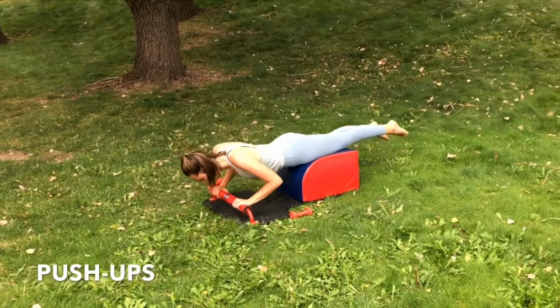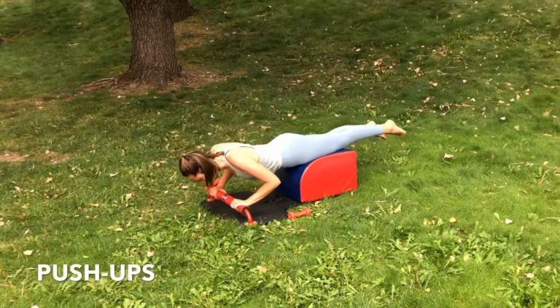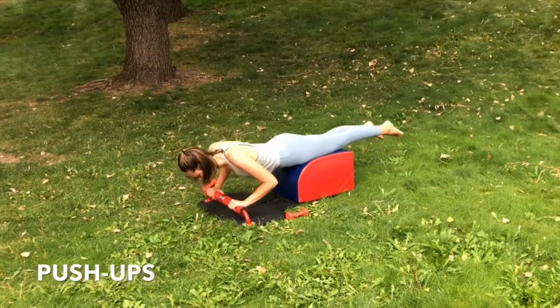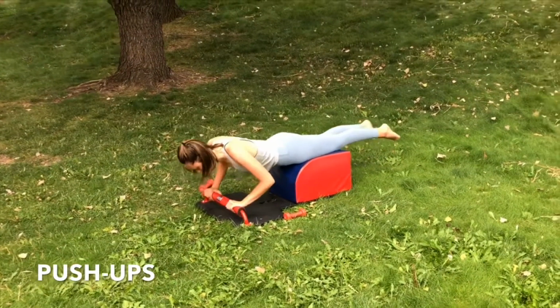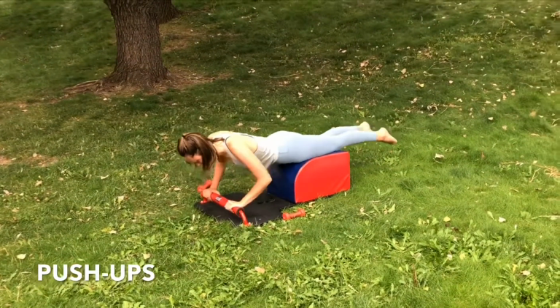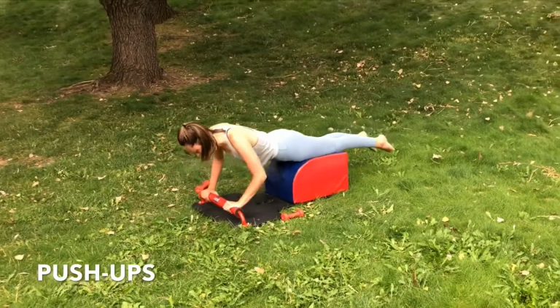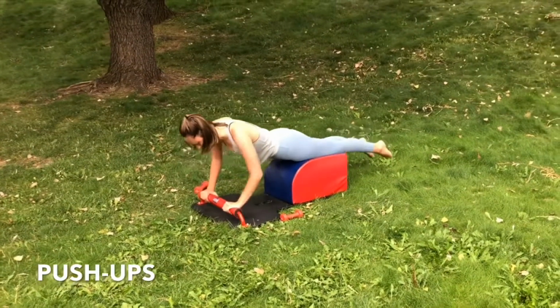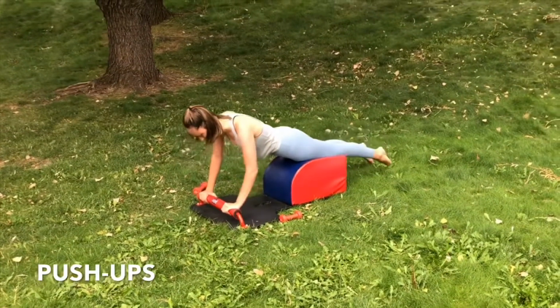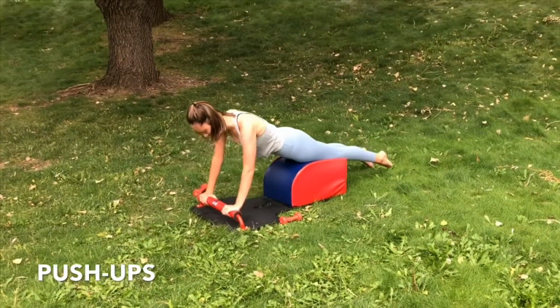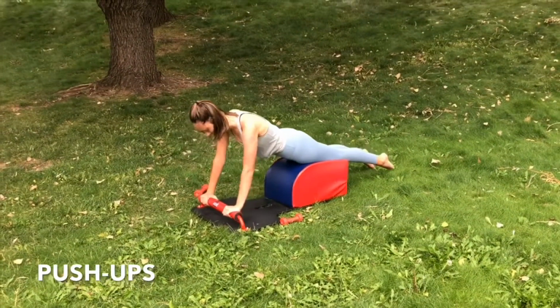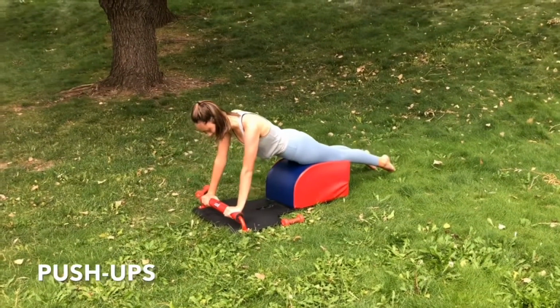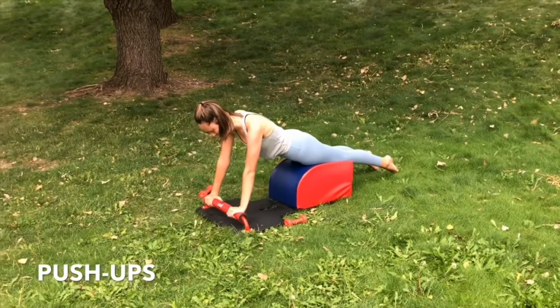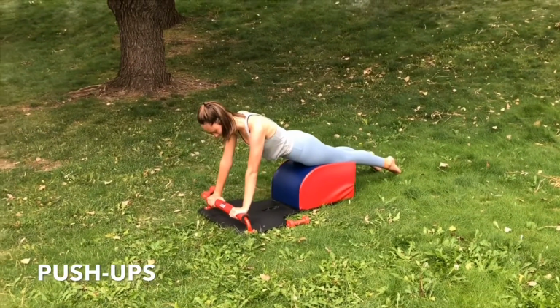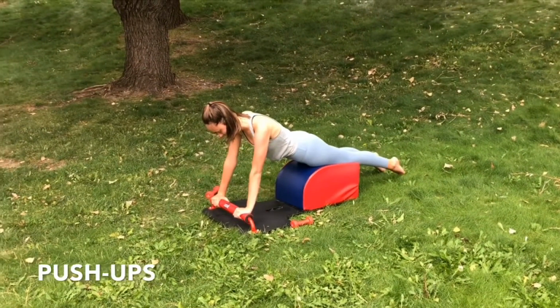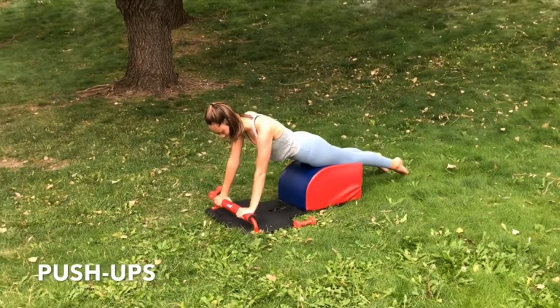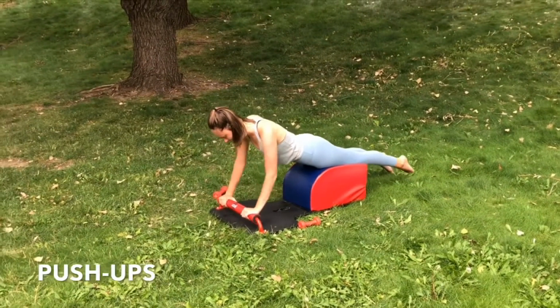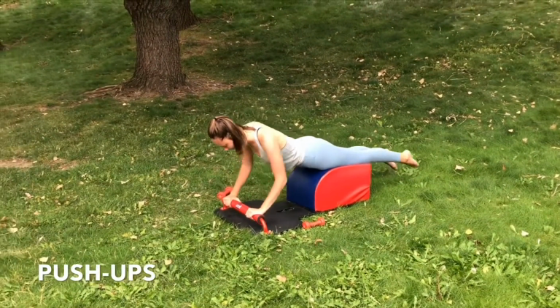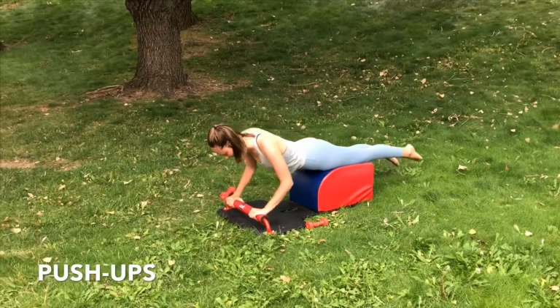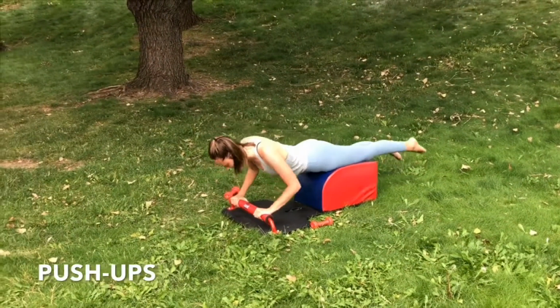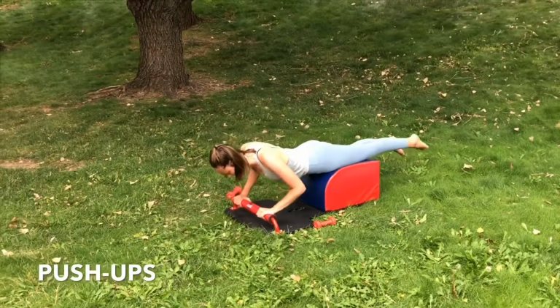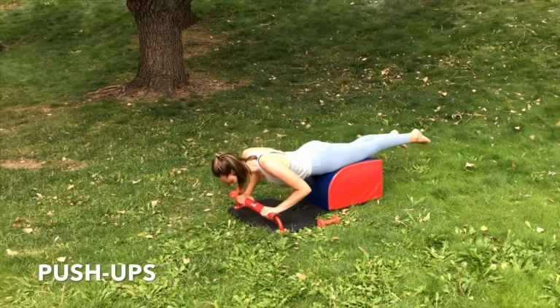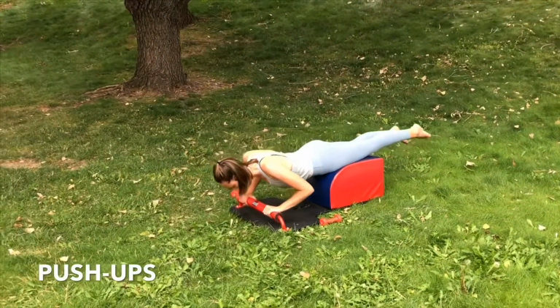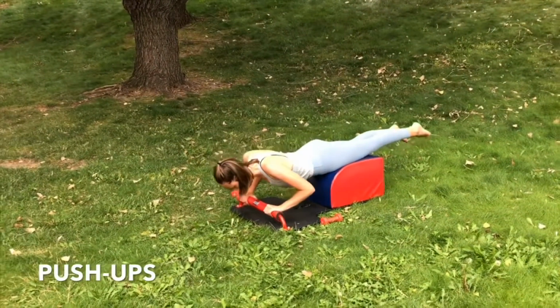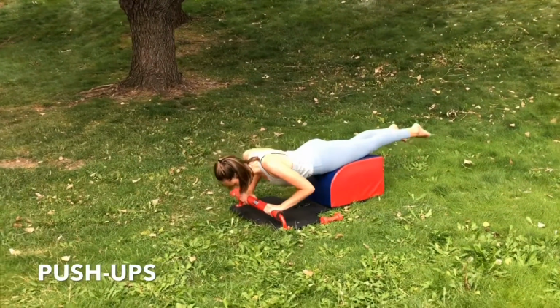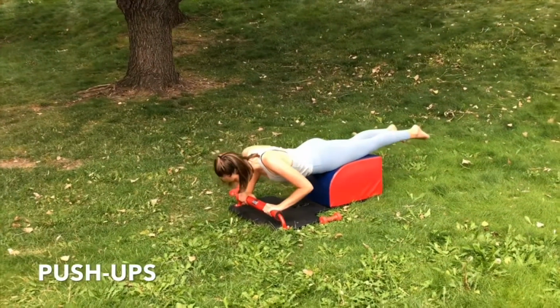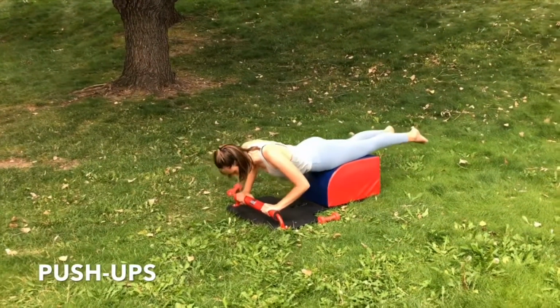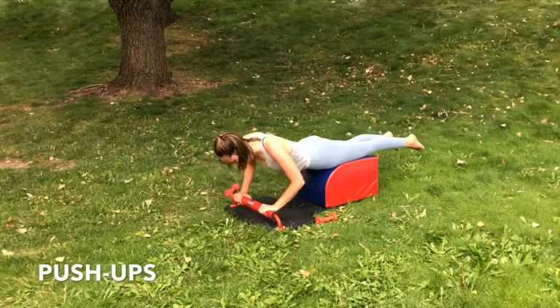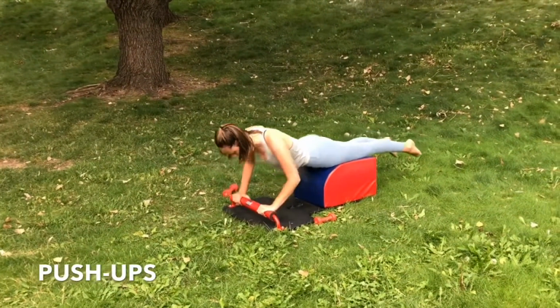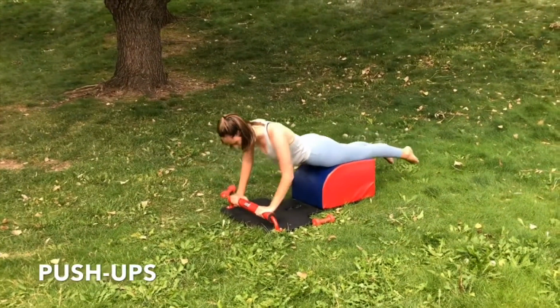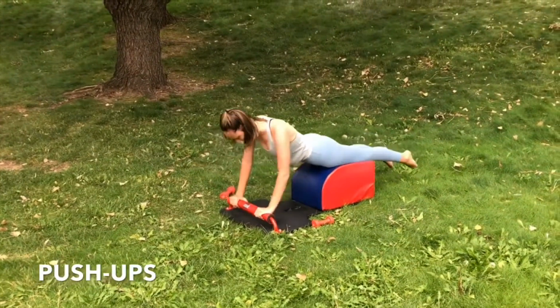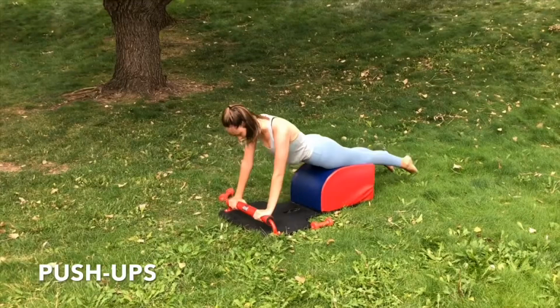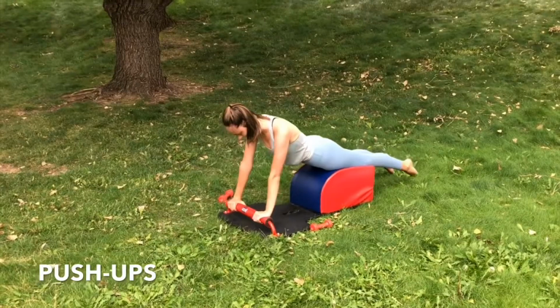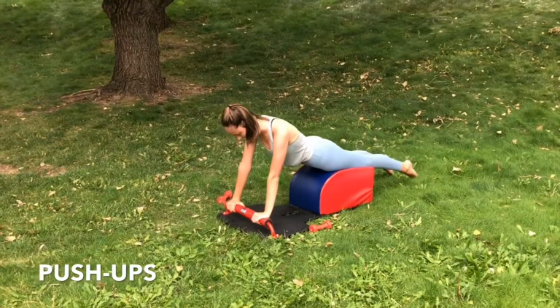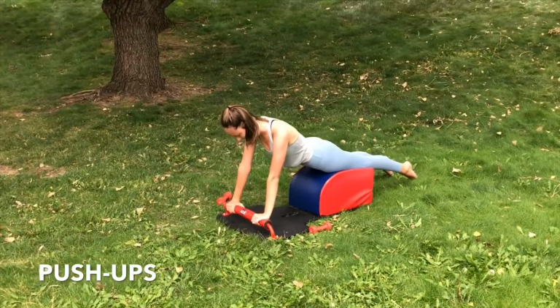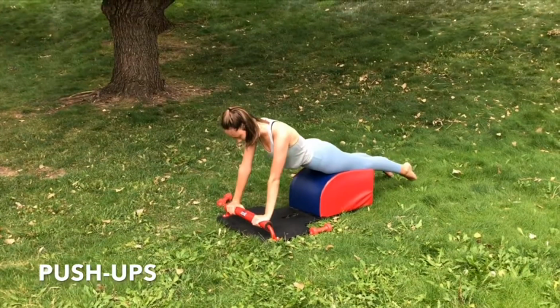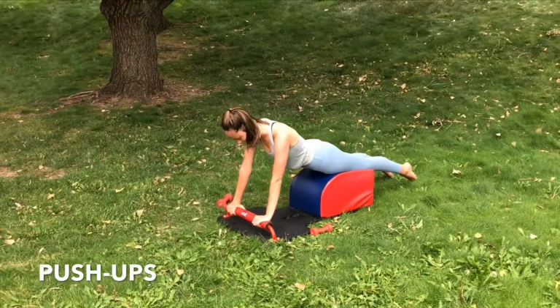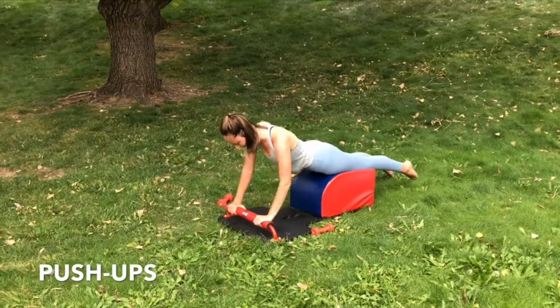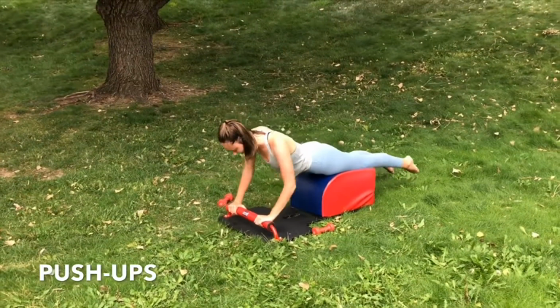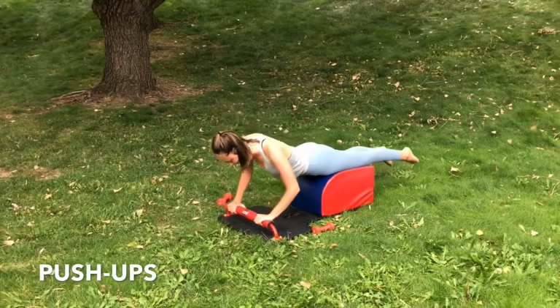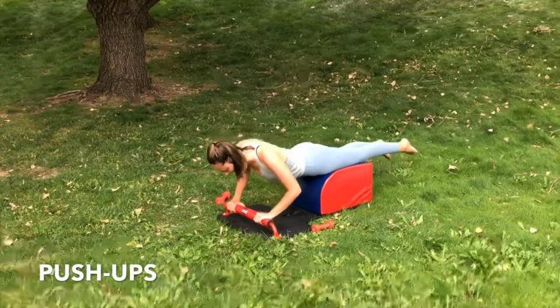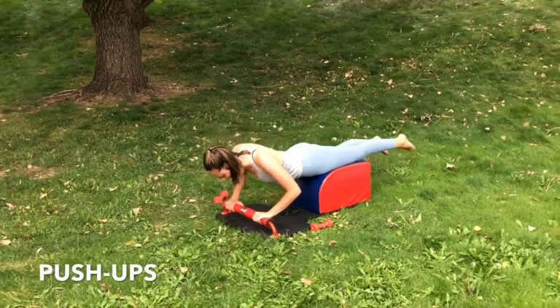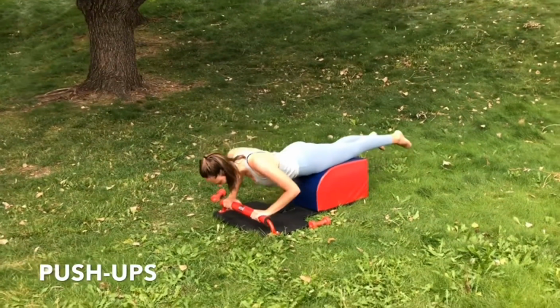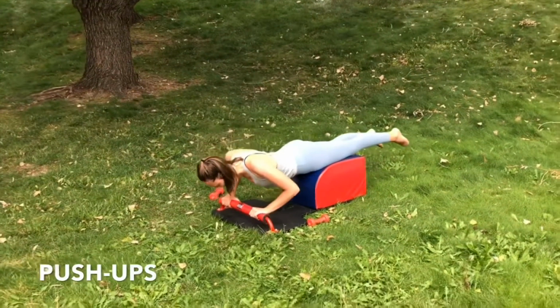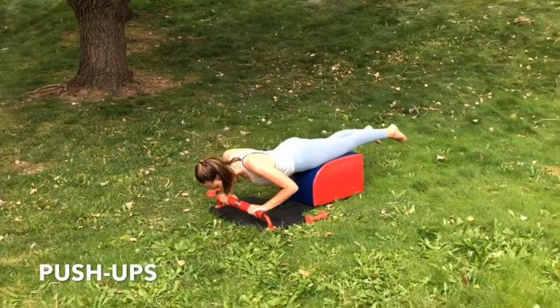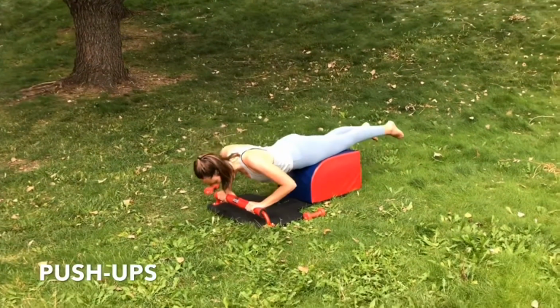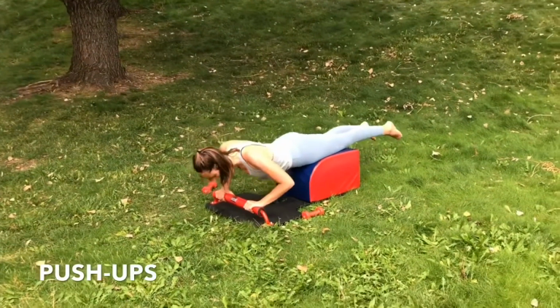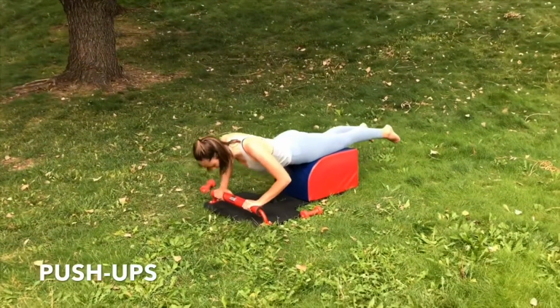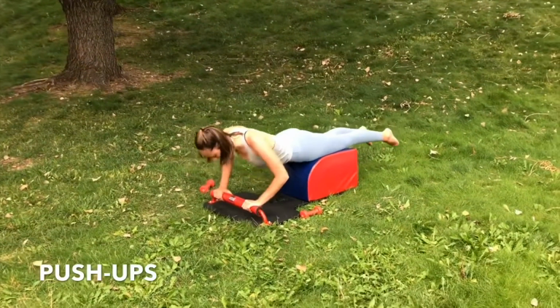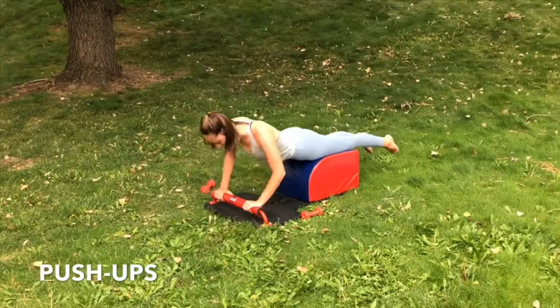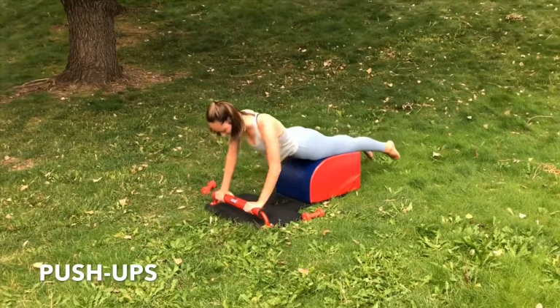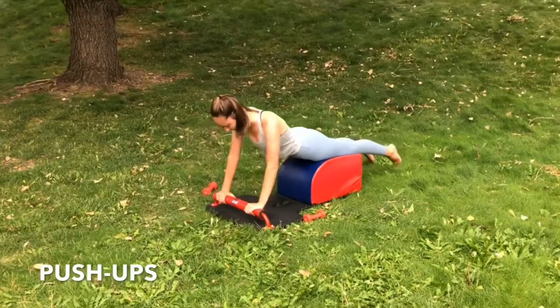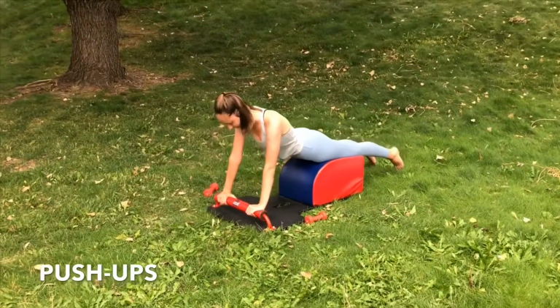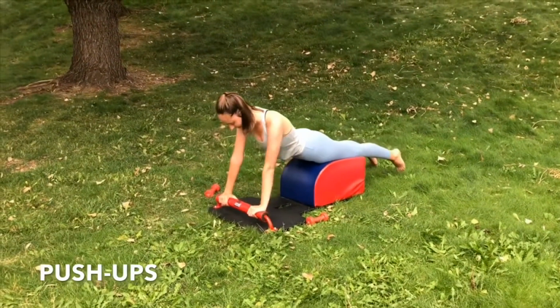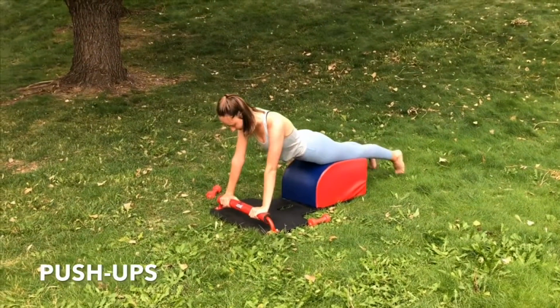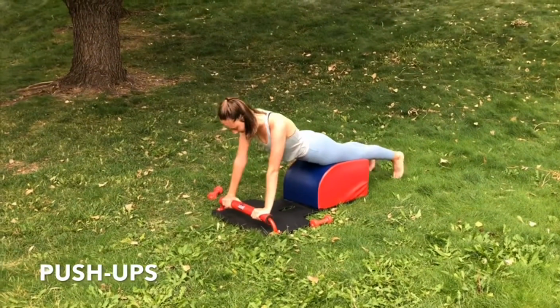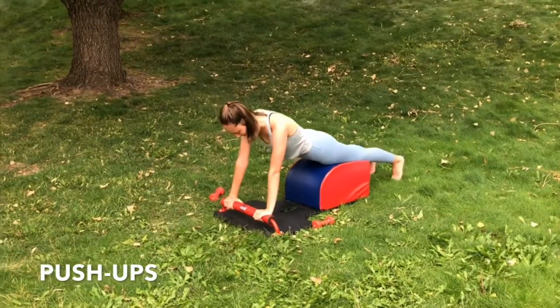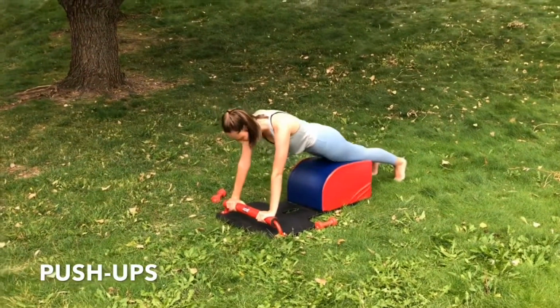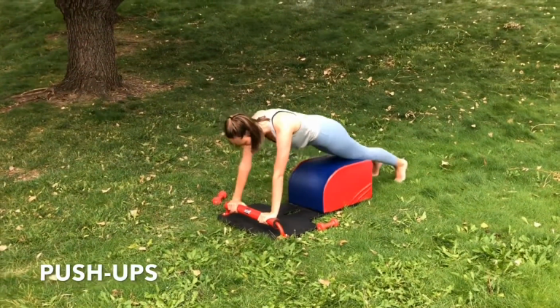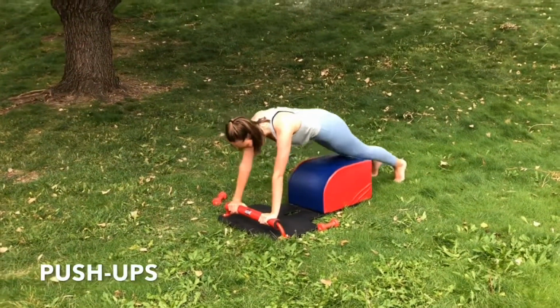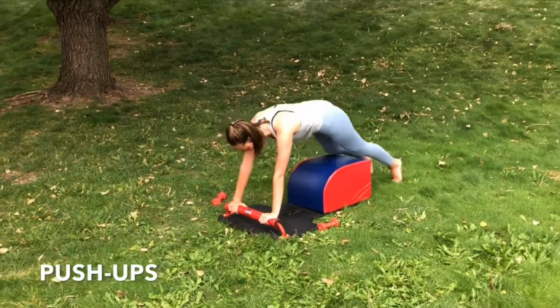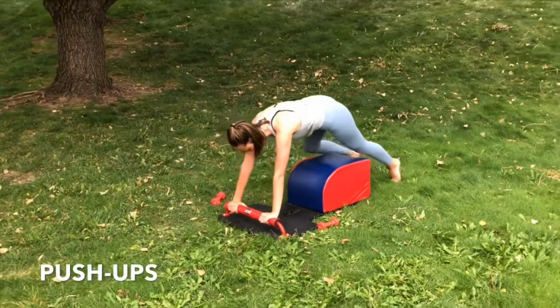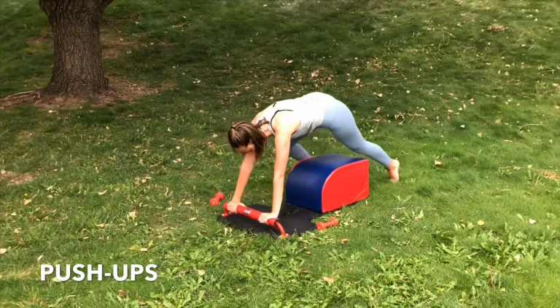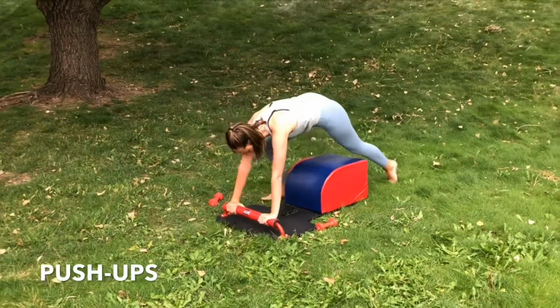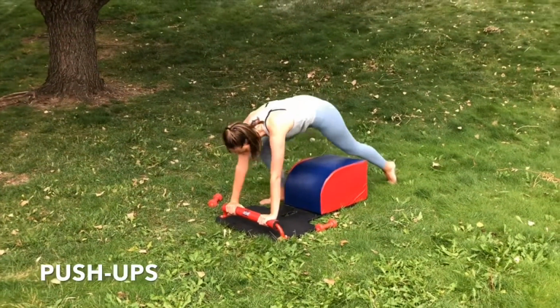Inhale down. Lower the body. Exhale up. Engage the triceps. Focus on the breath. Suck your navel under your spine to engage your core.